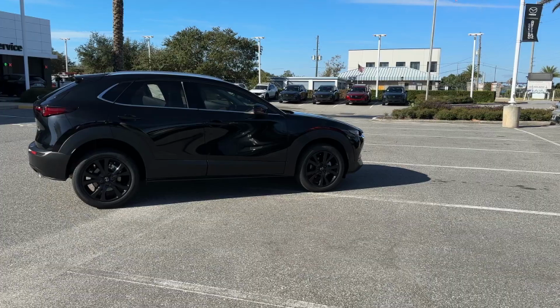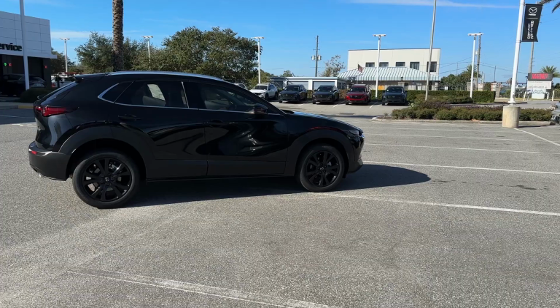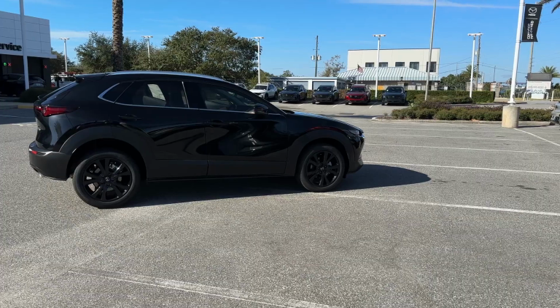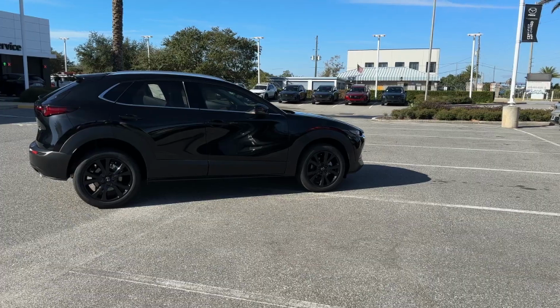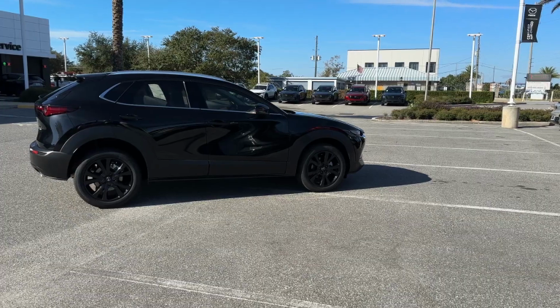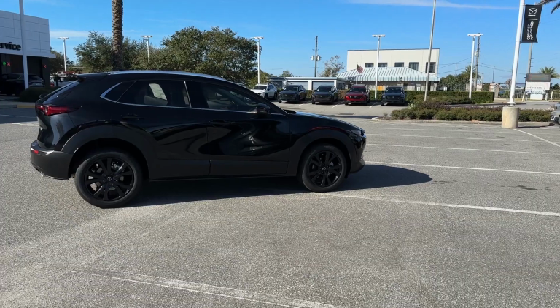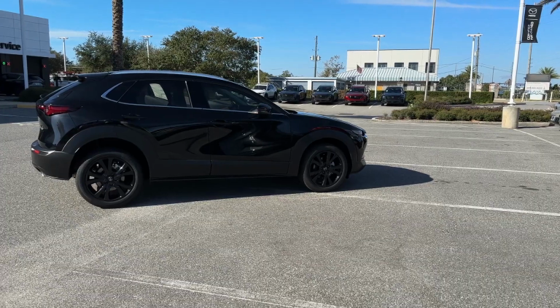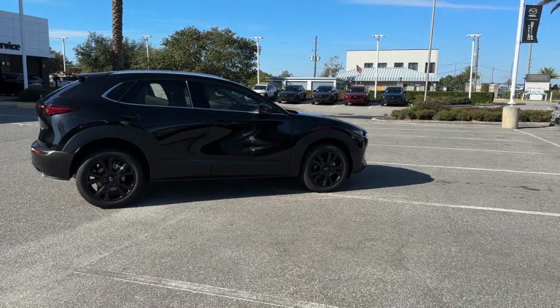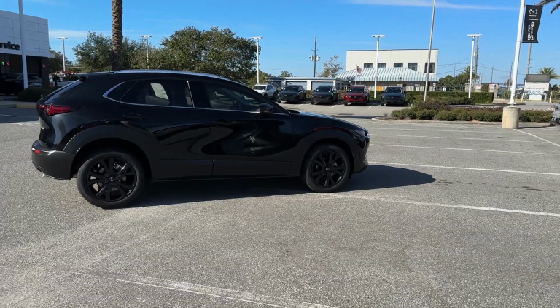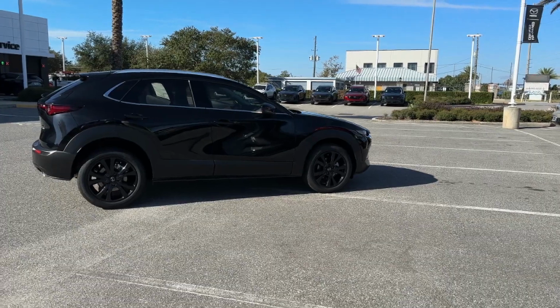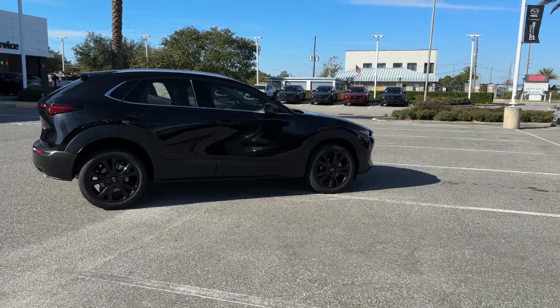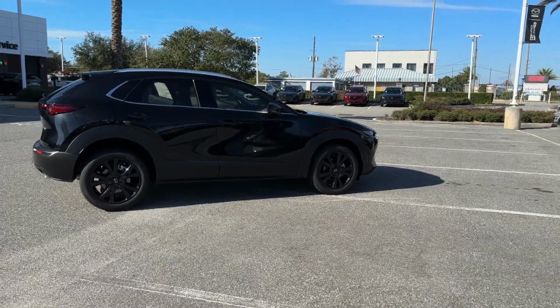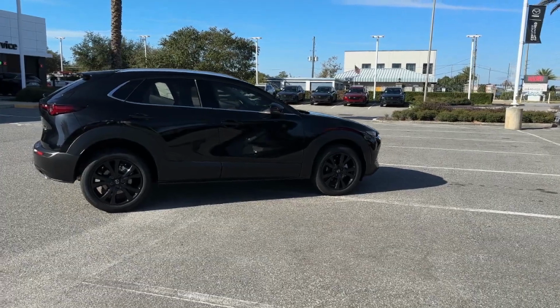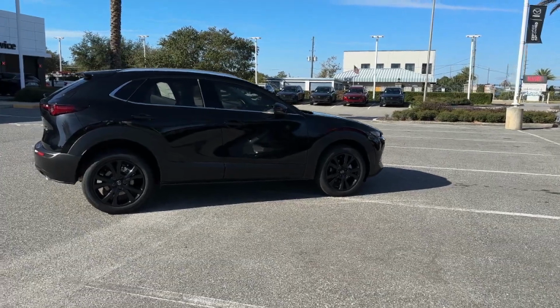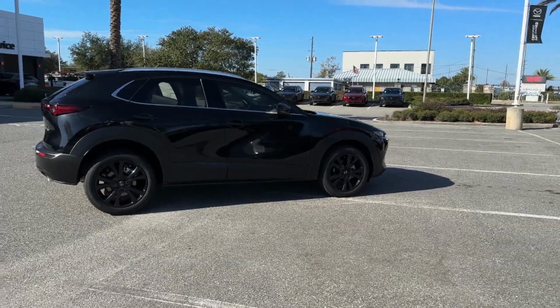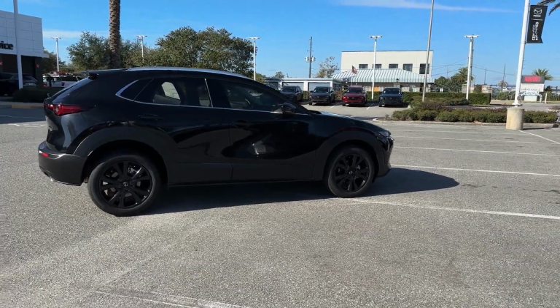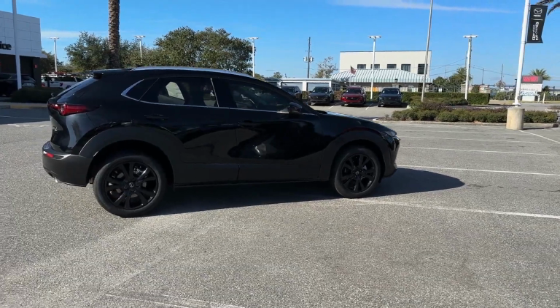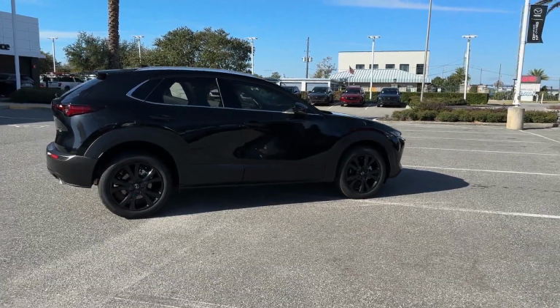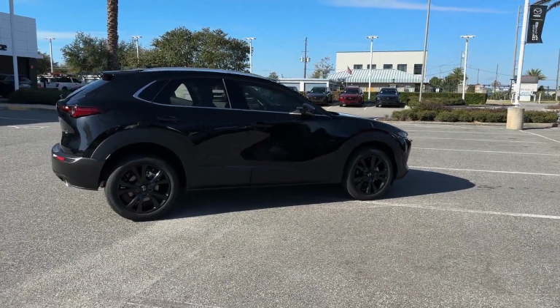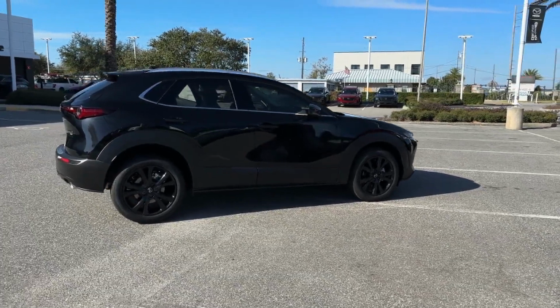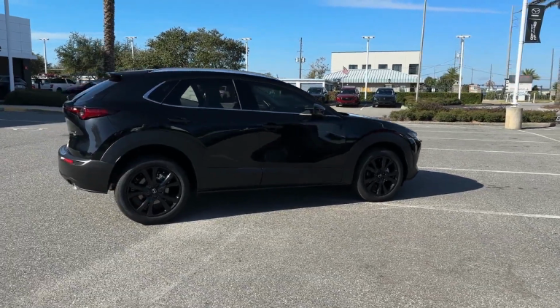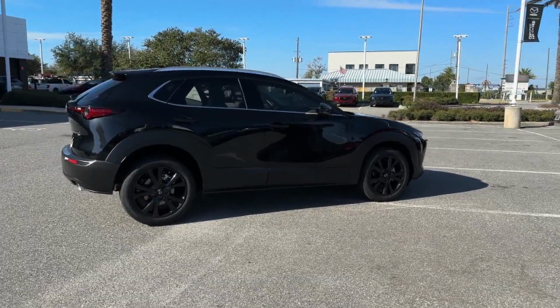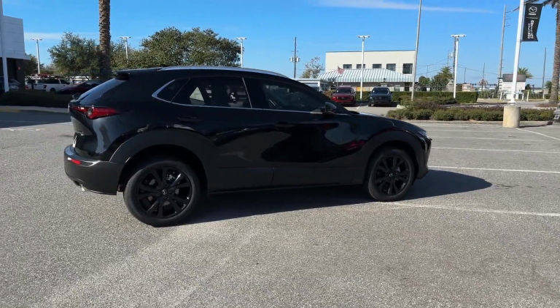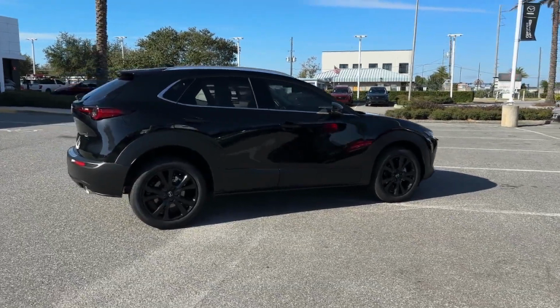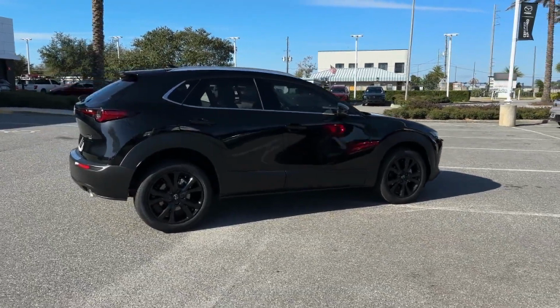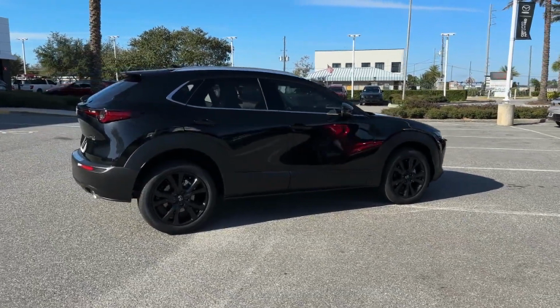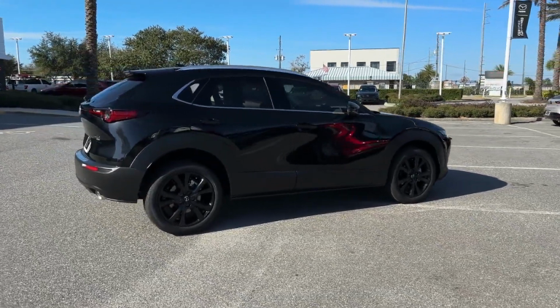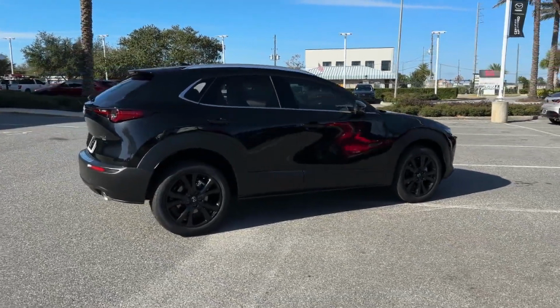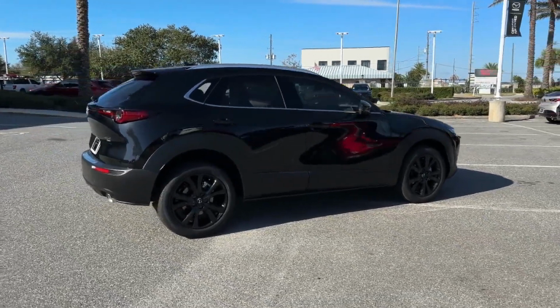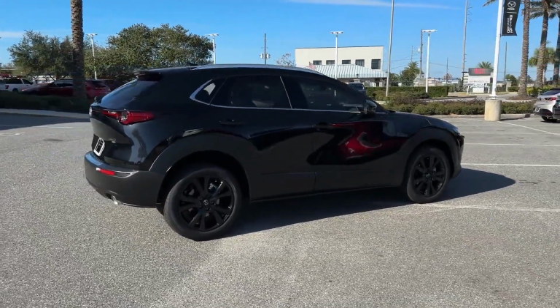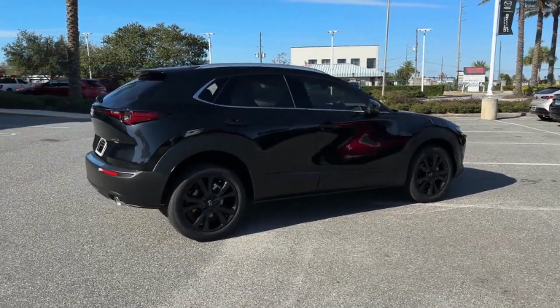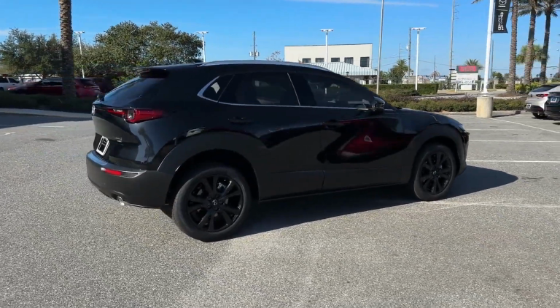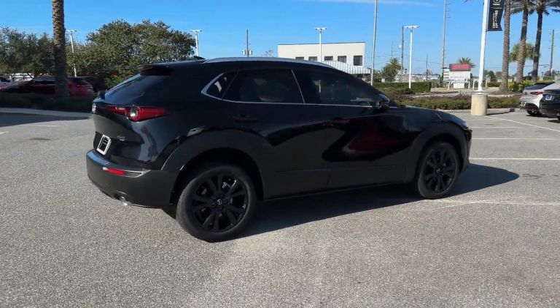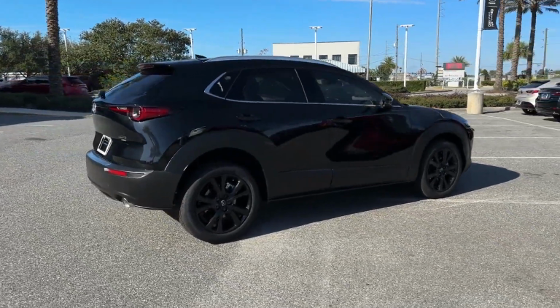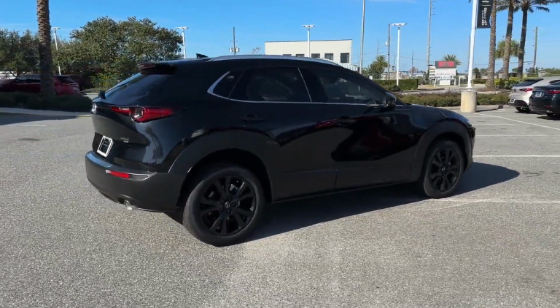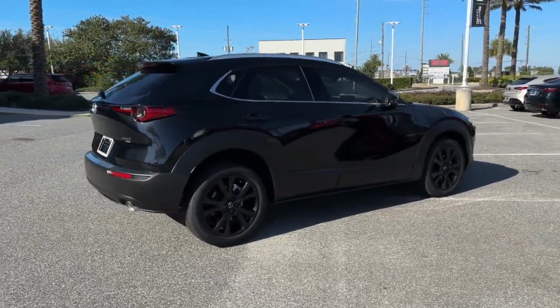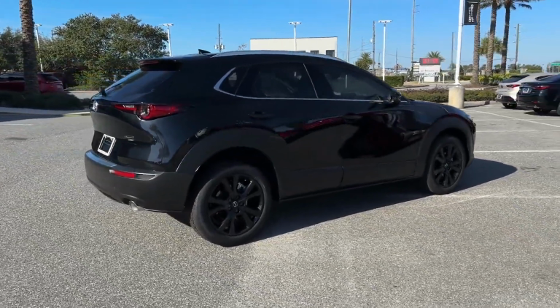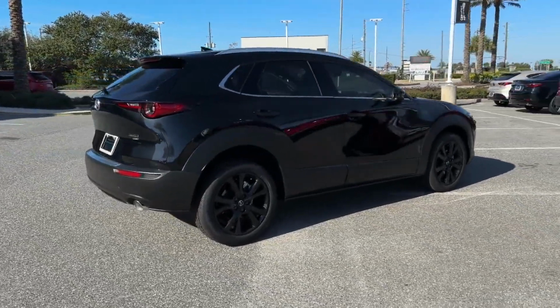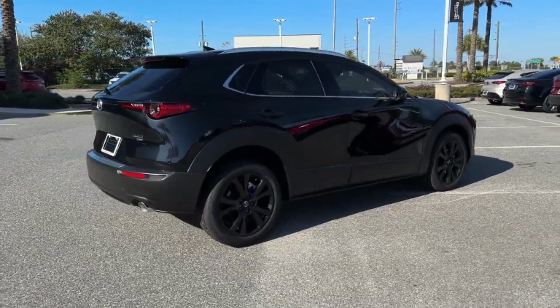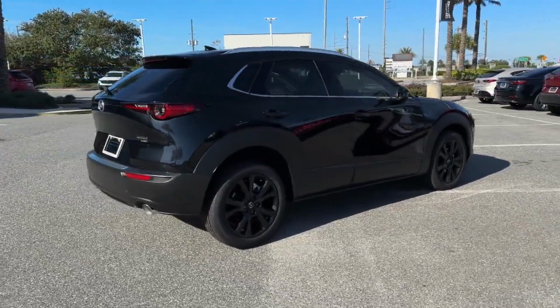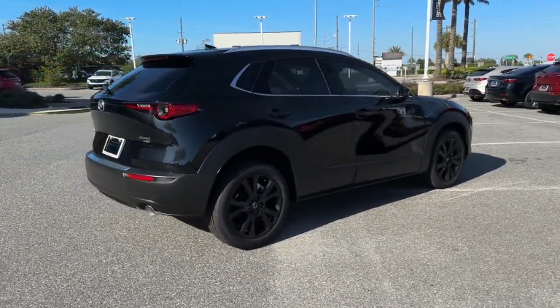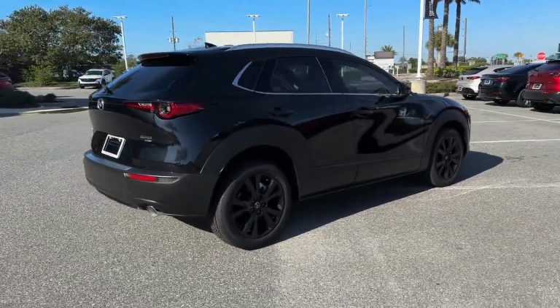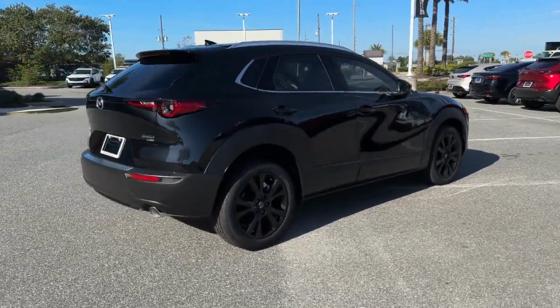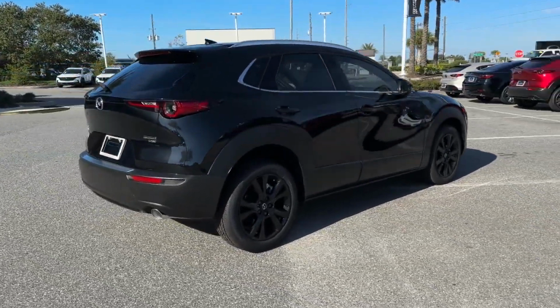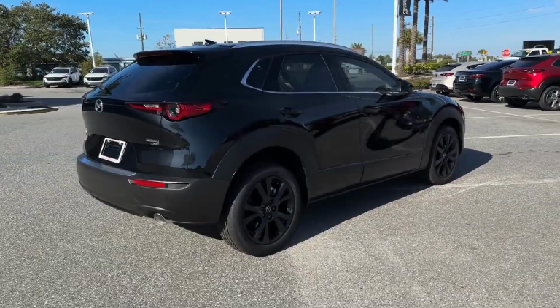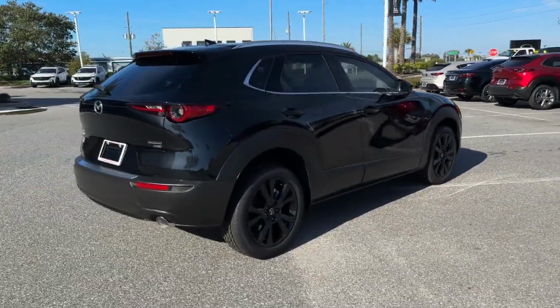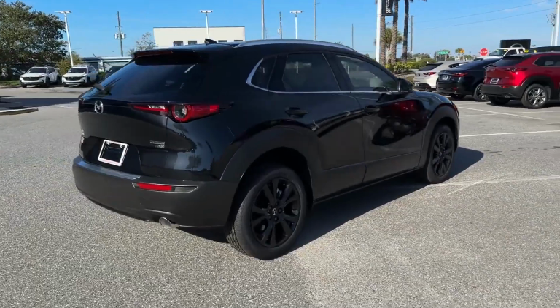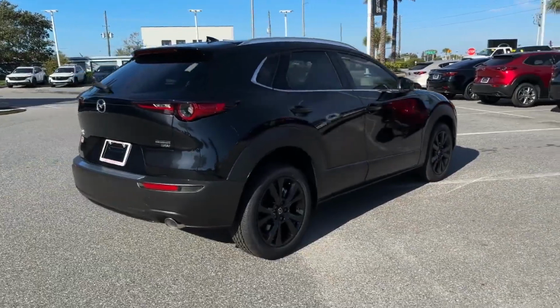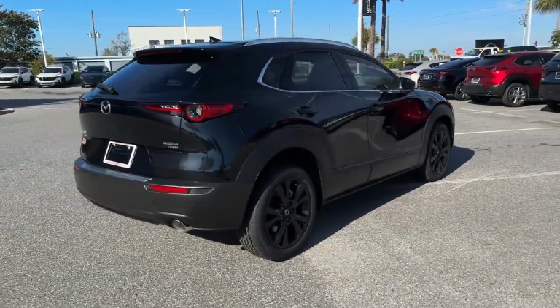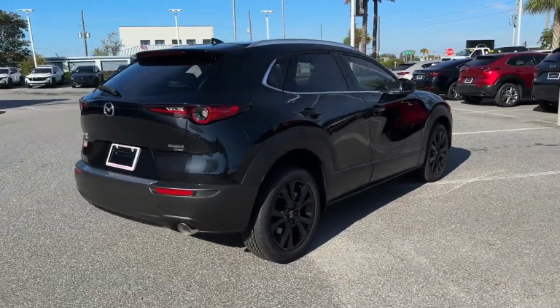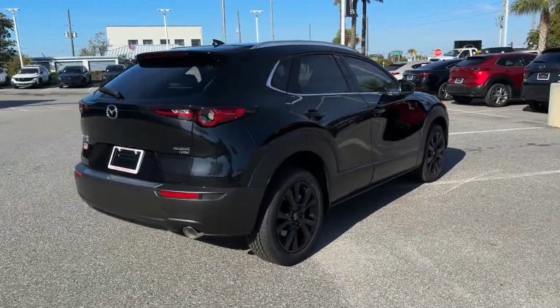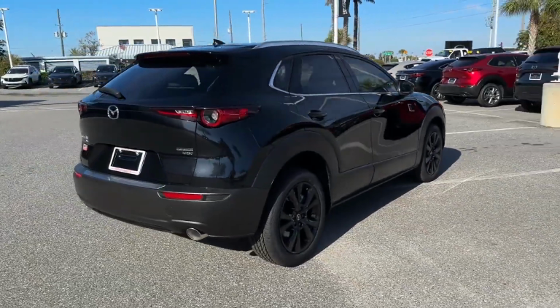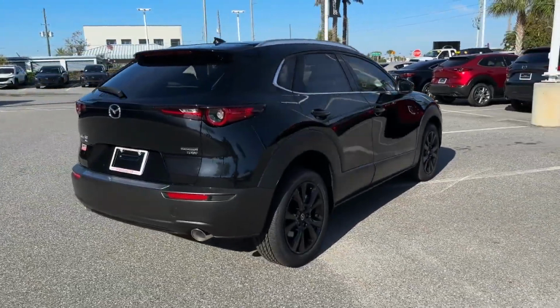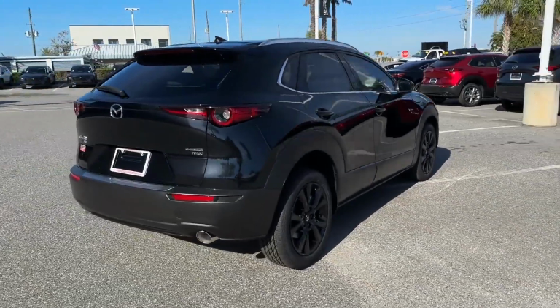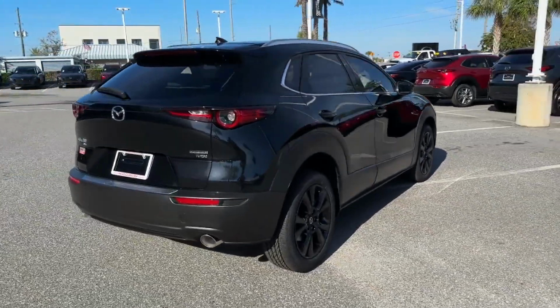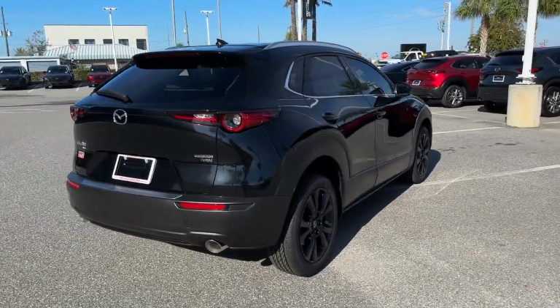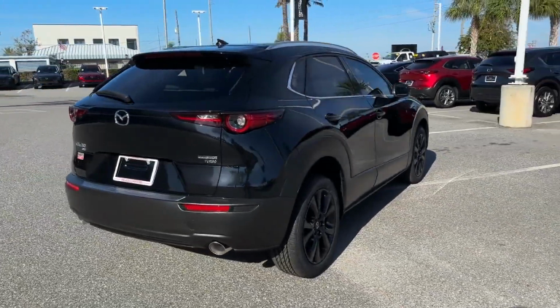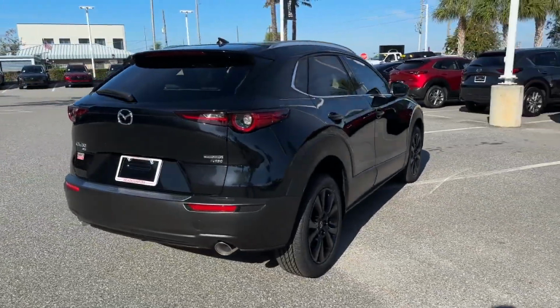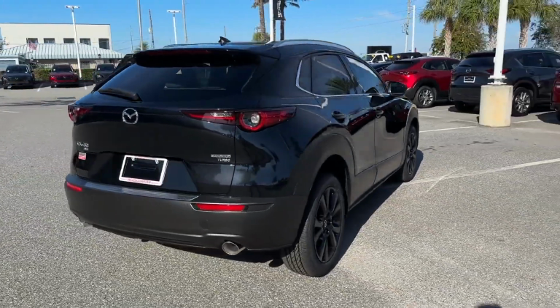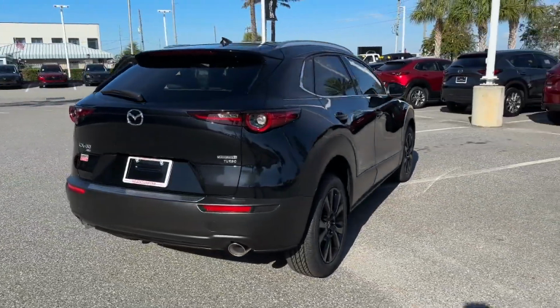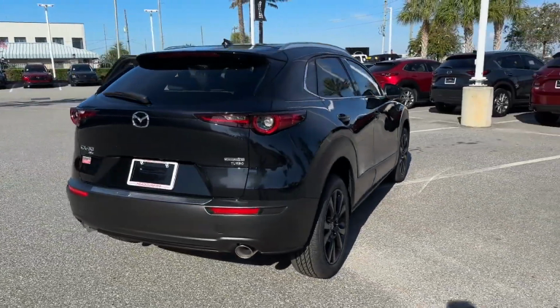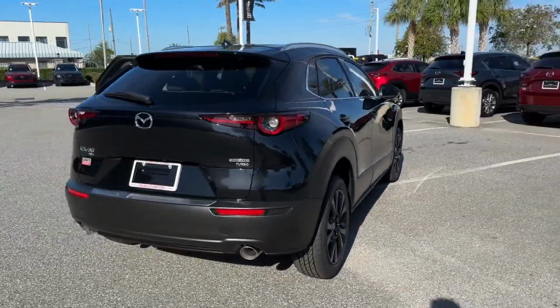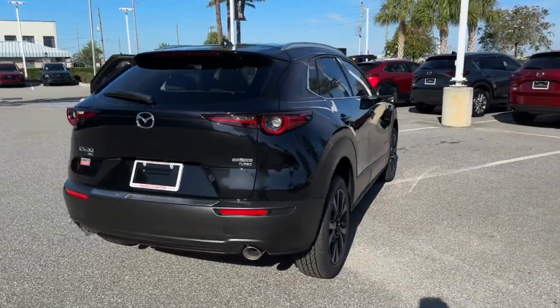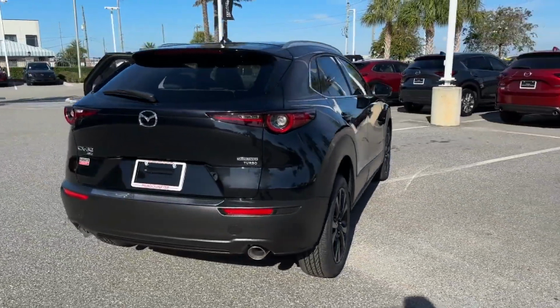2024 Mazda CX-30. This SUV offers space as well as power and performance.